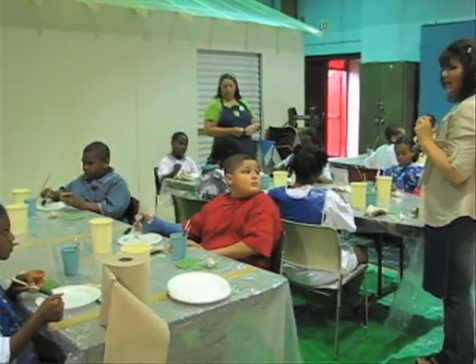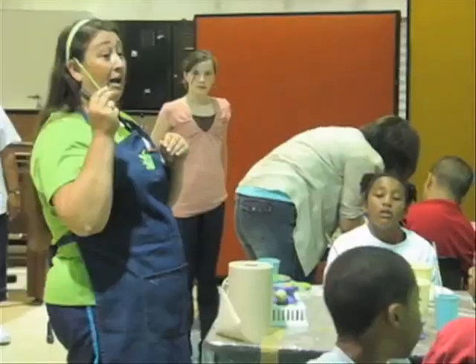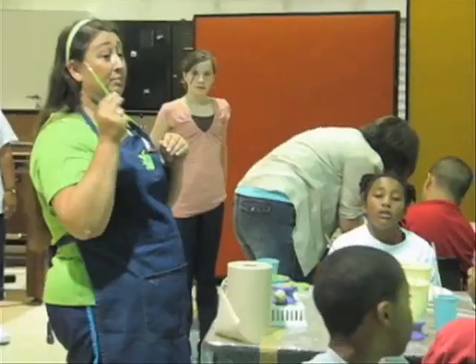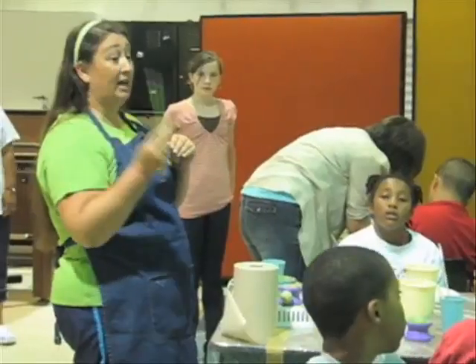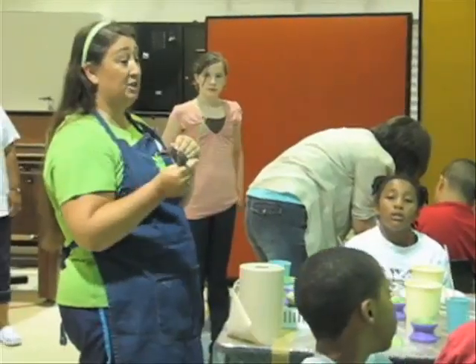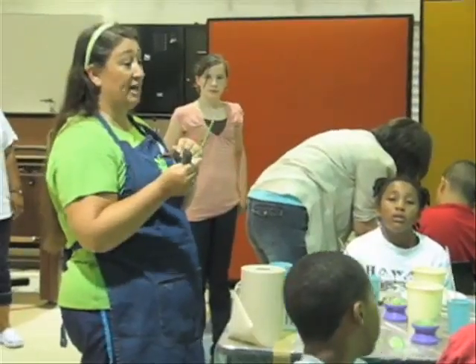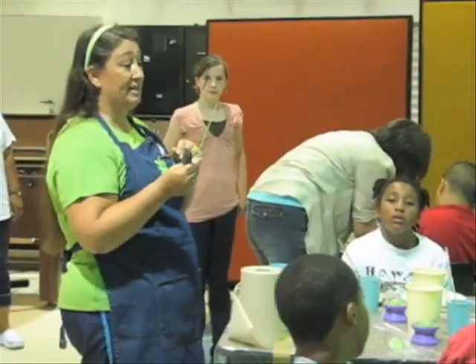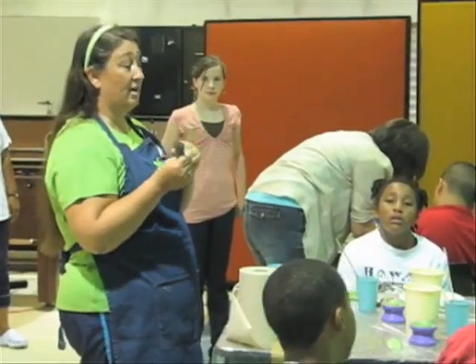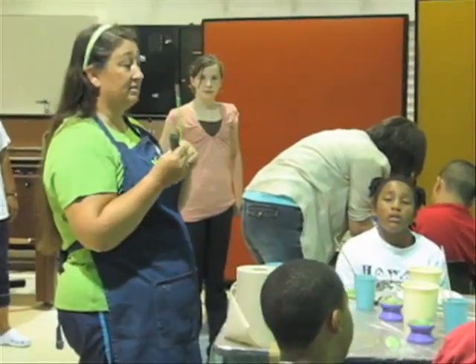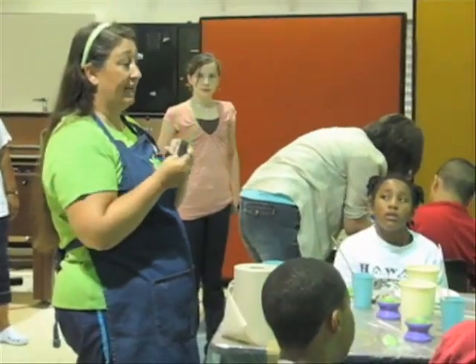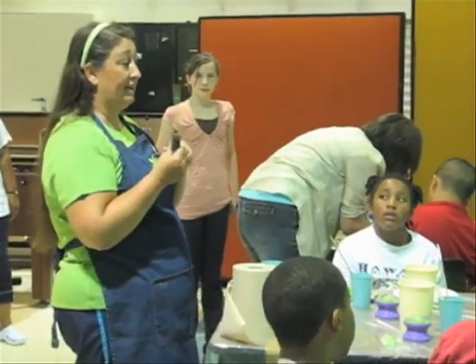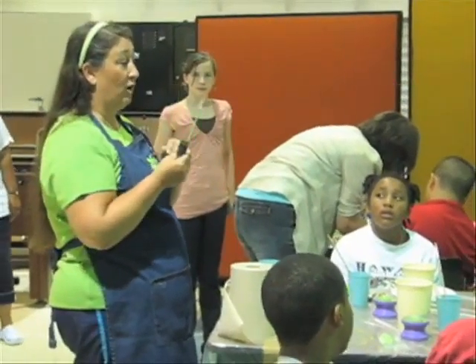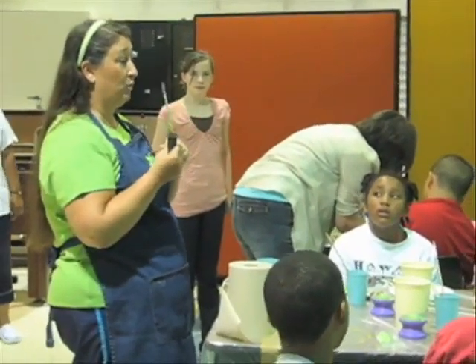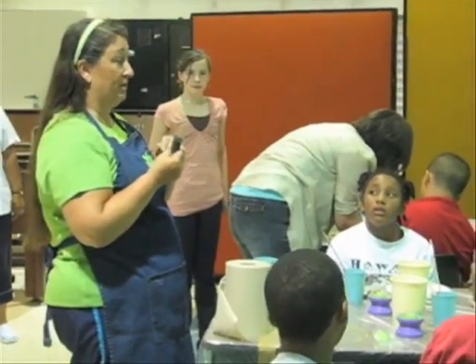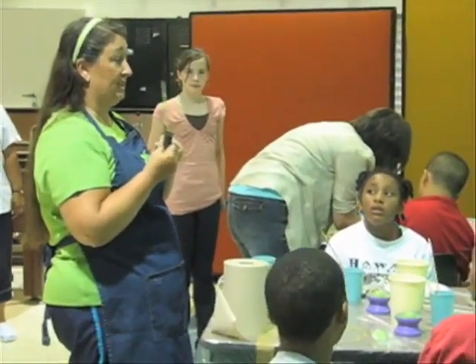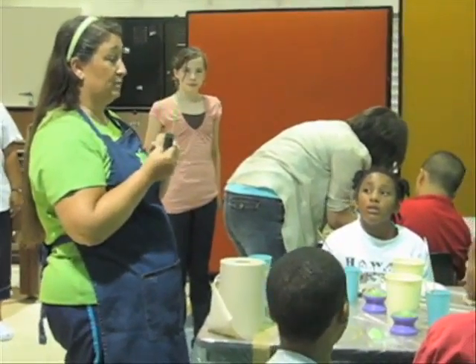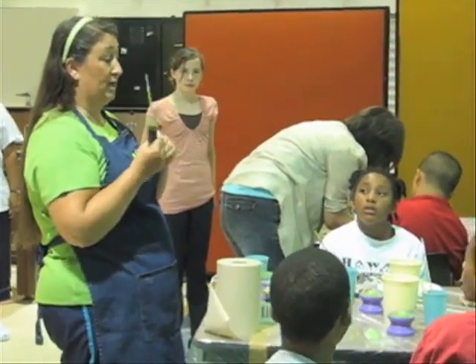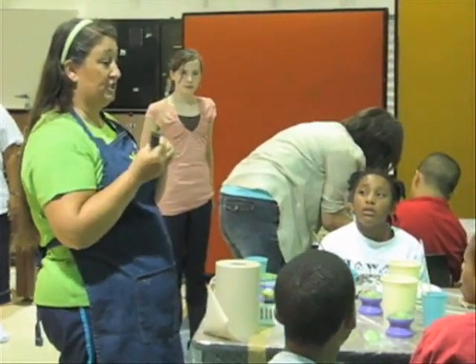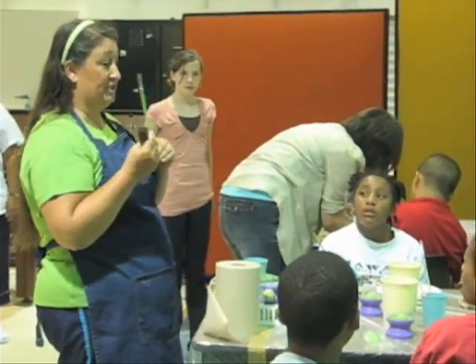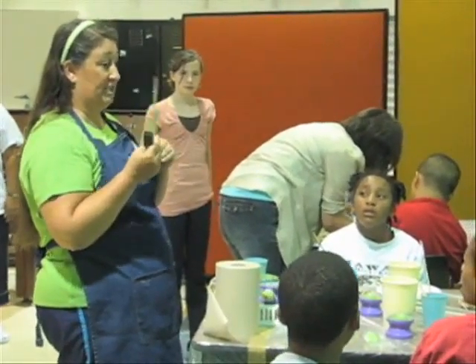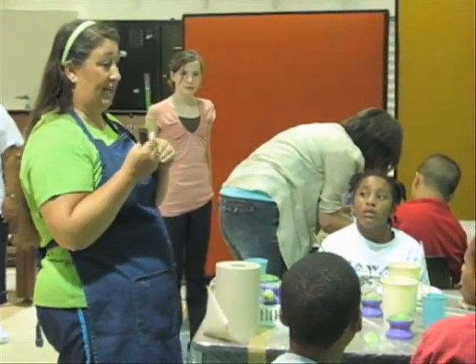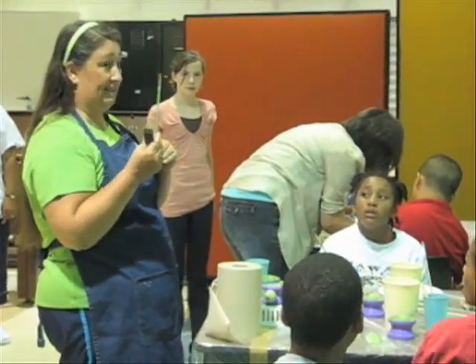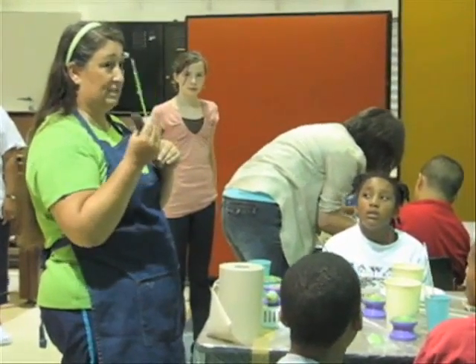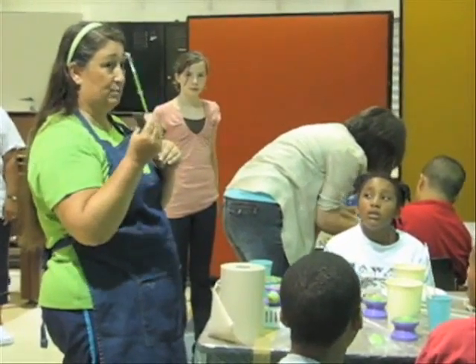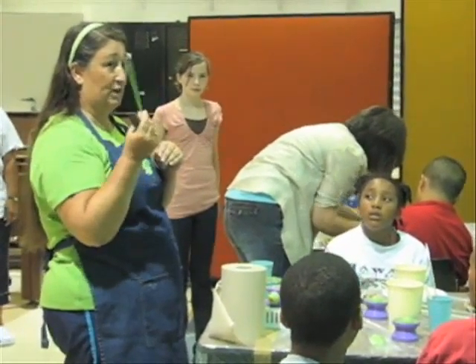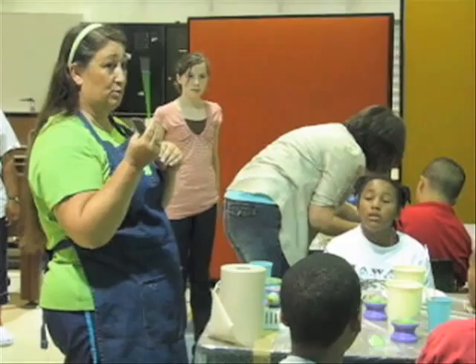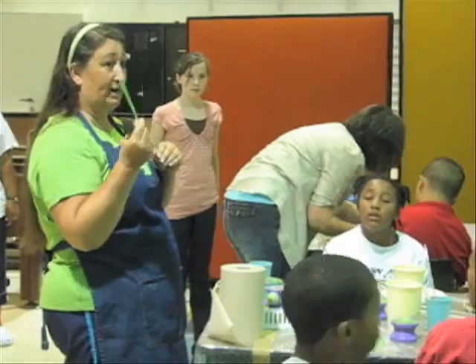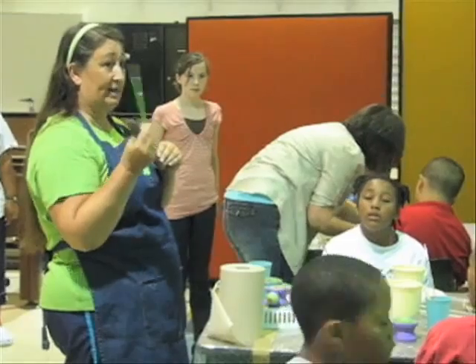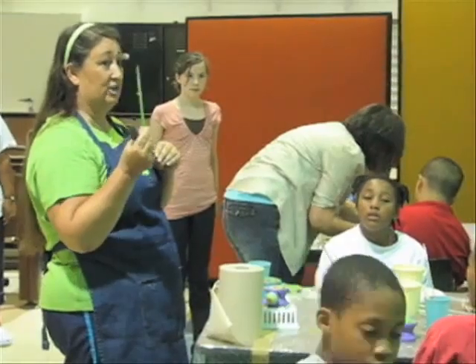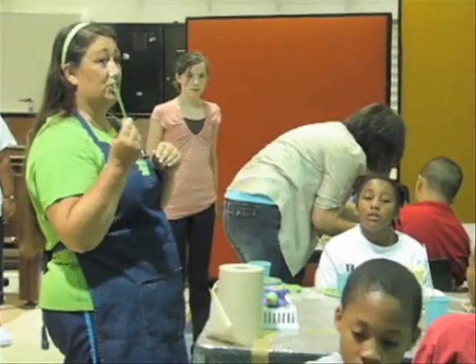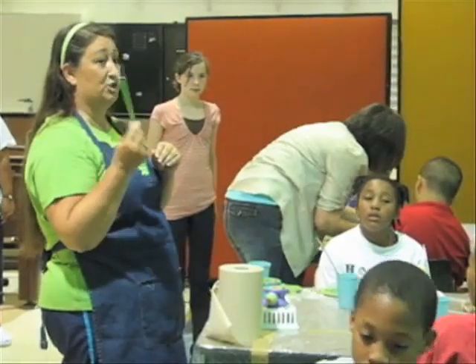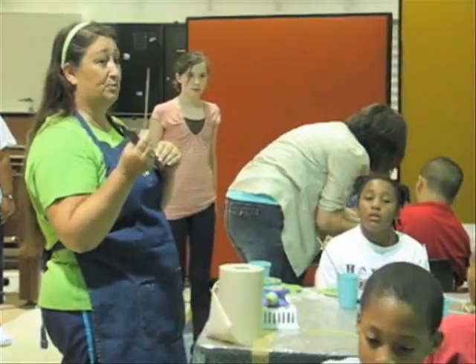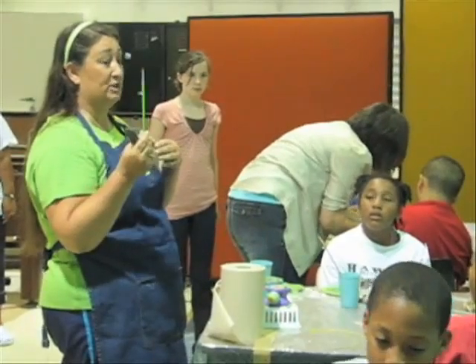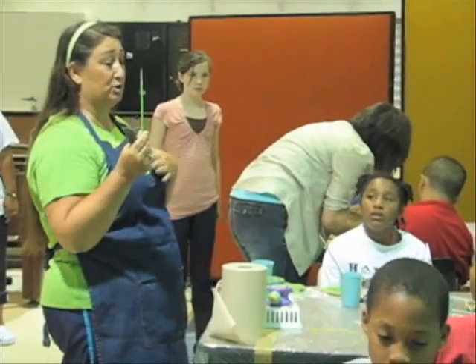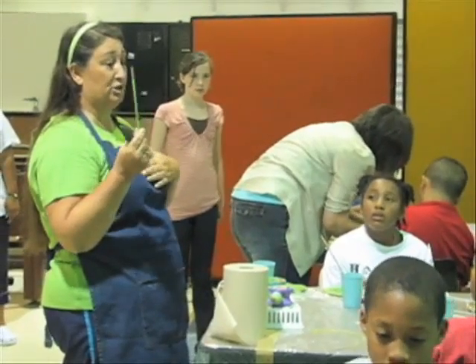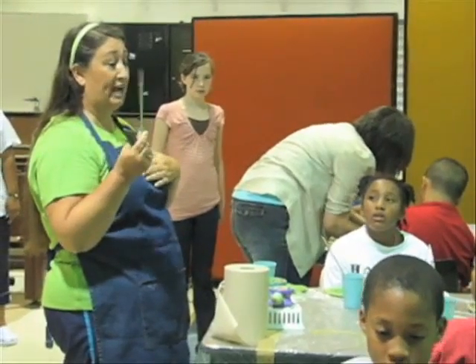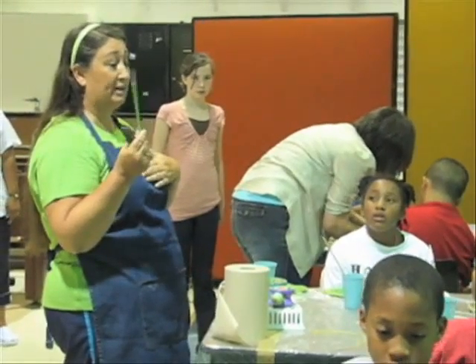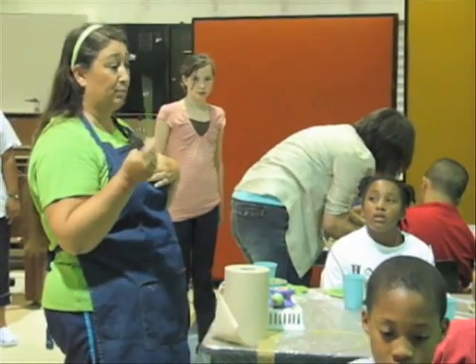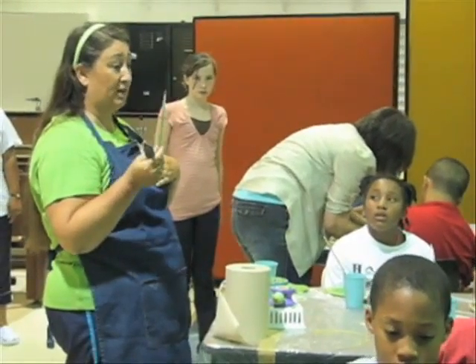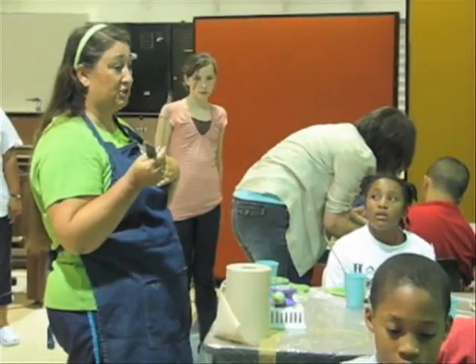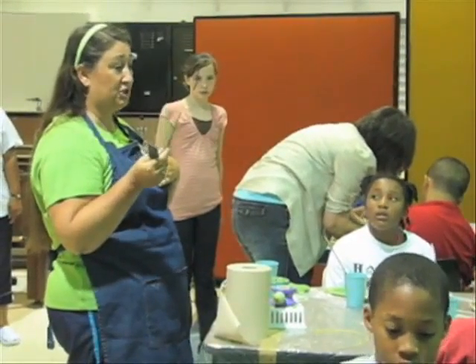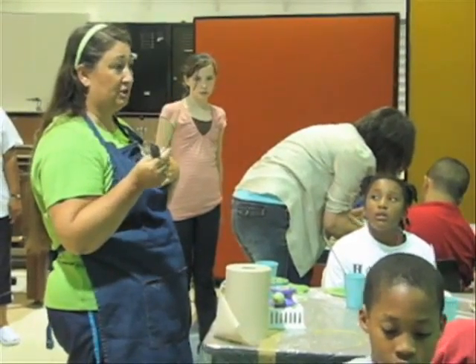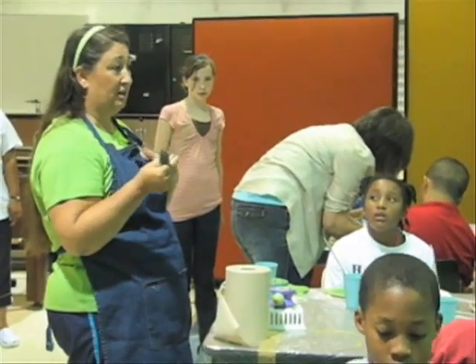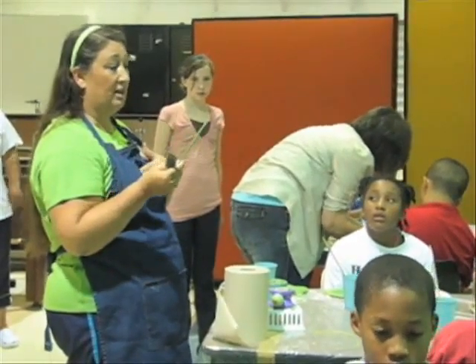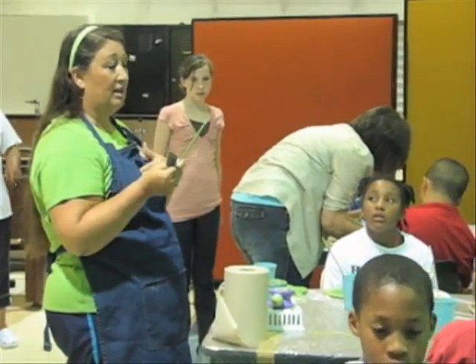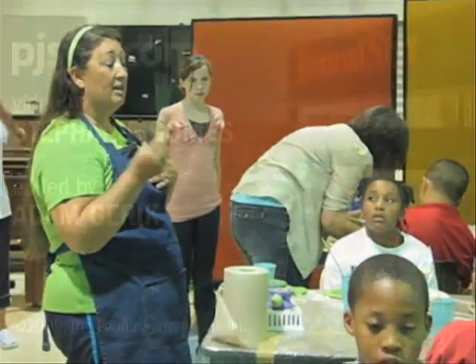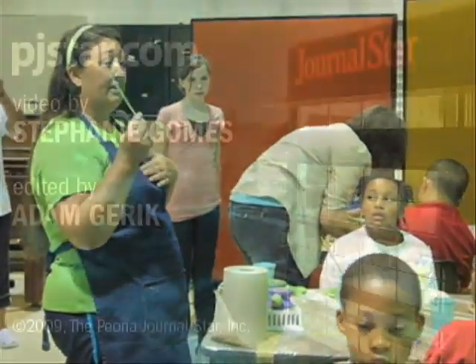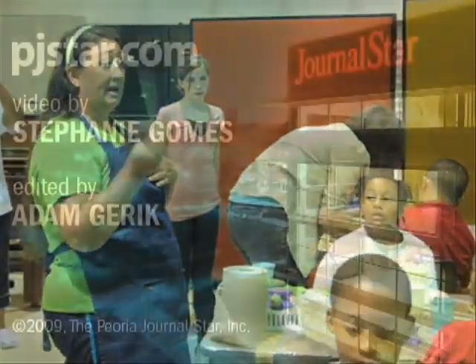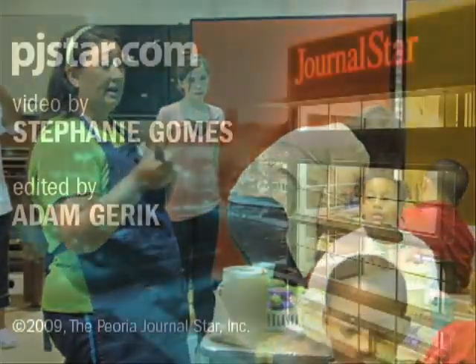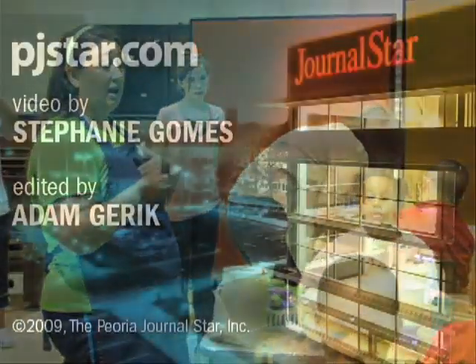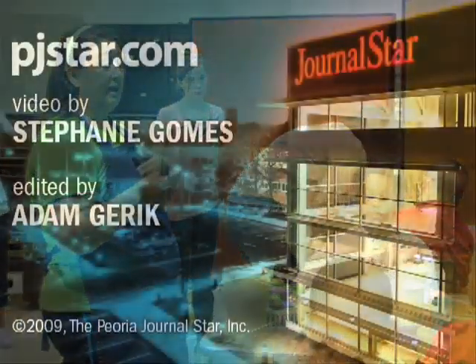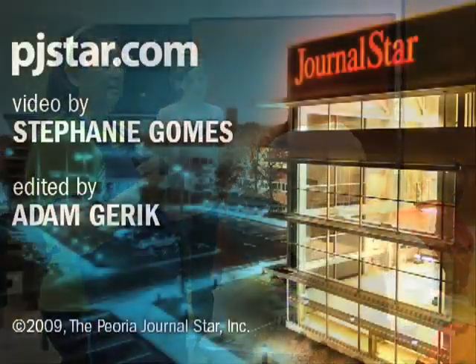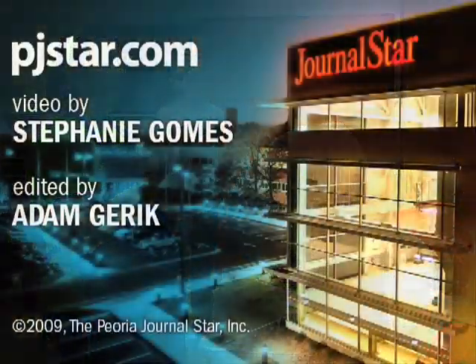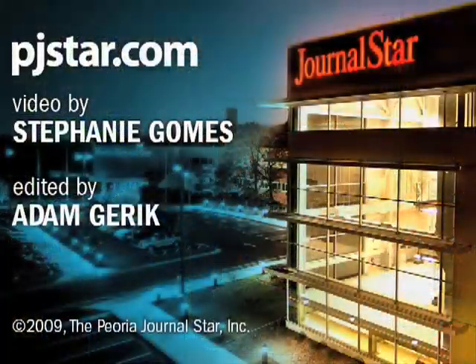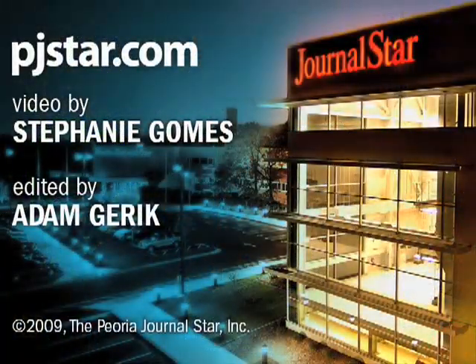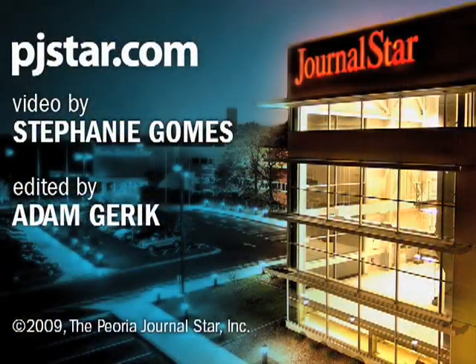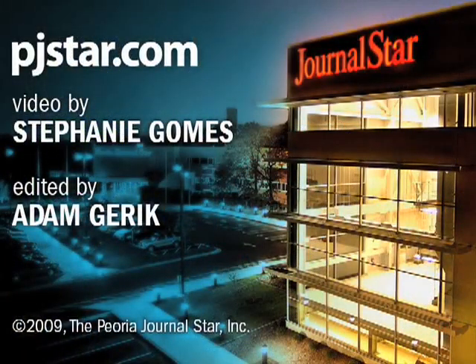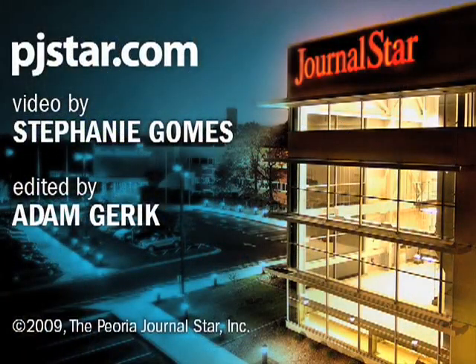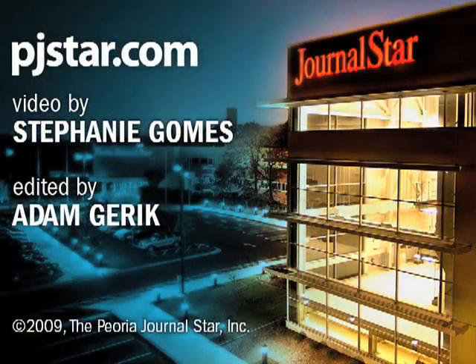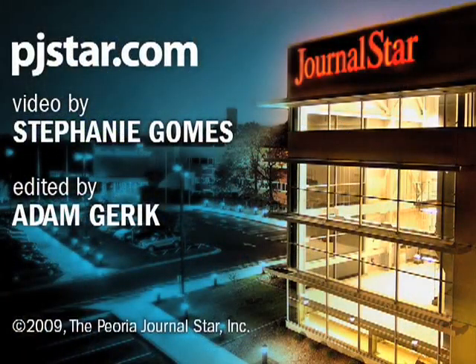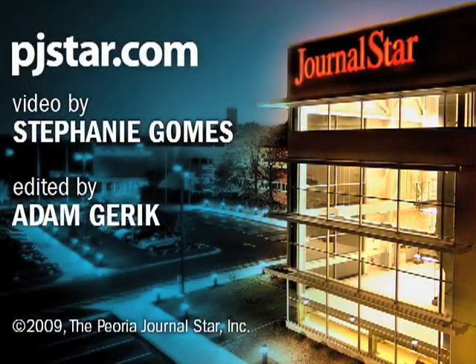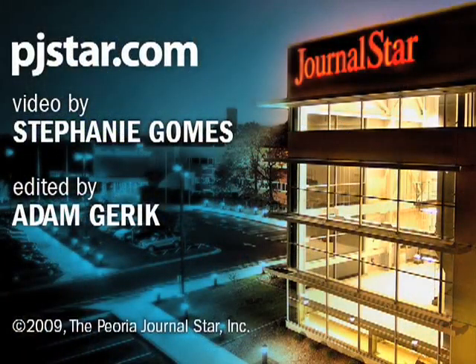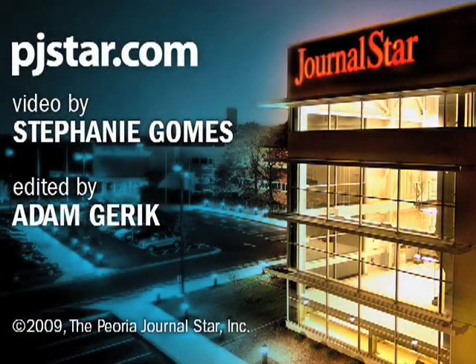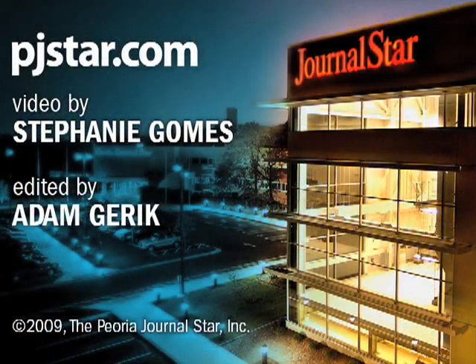I'm letting you all take home one of these brushes today. This brush right here is your special JAC brush that I got, and it's my gift to you.